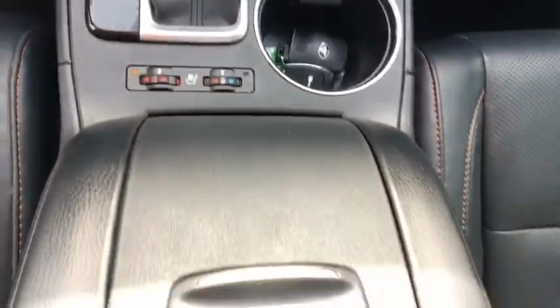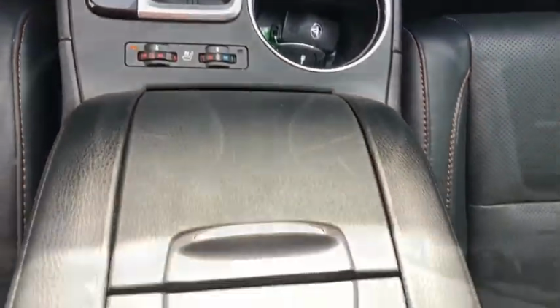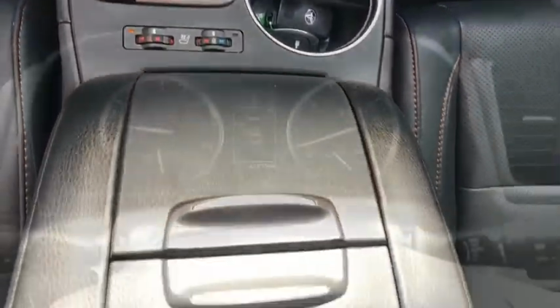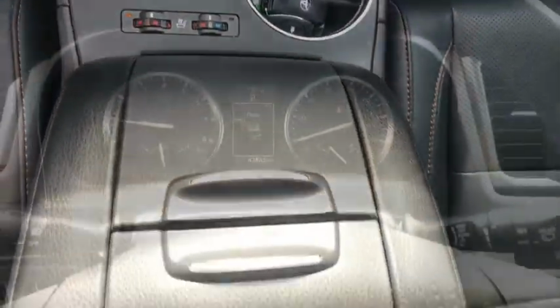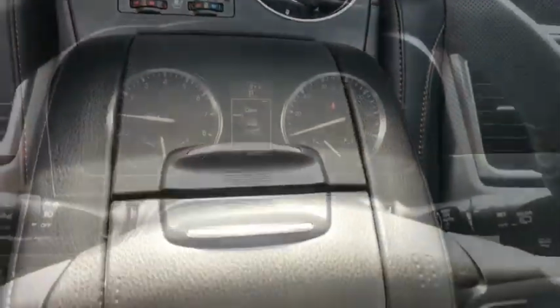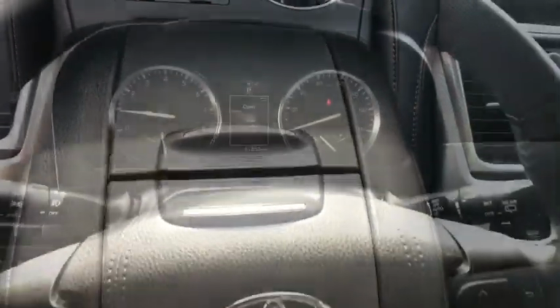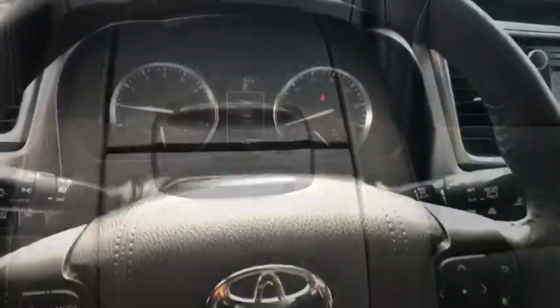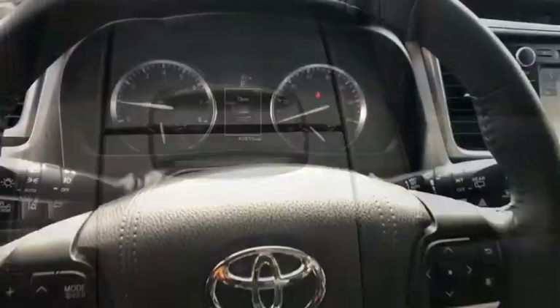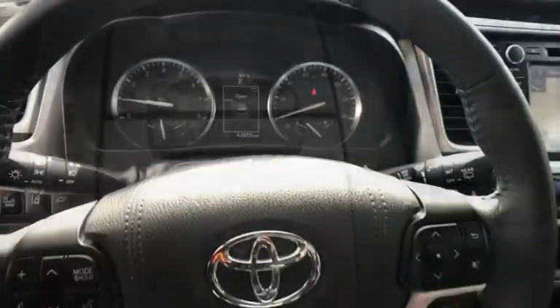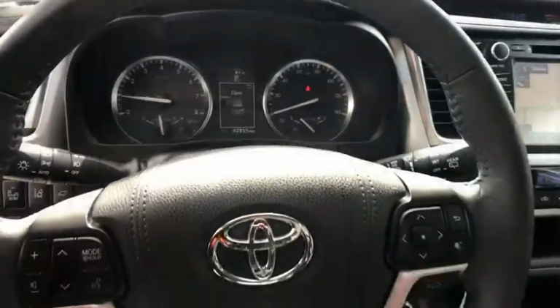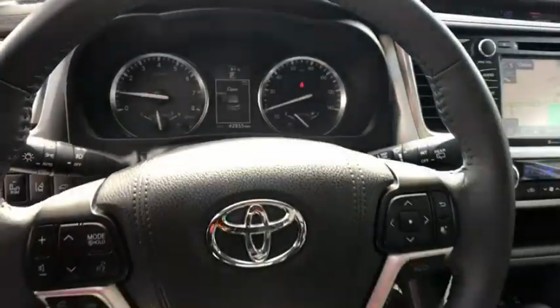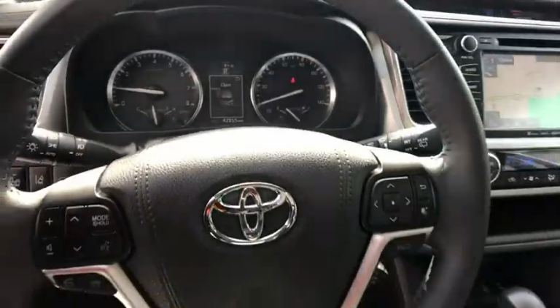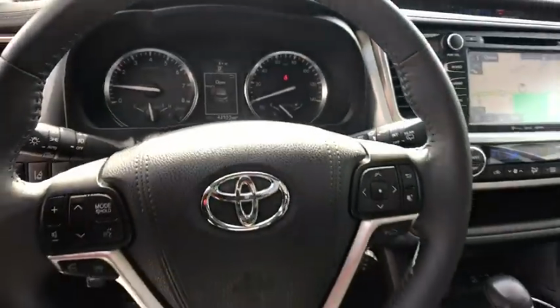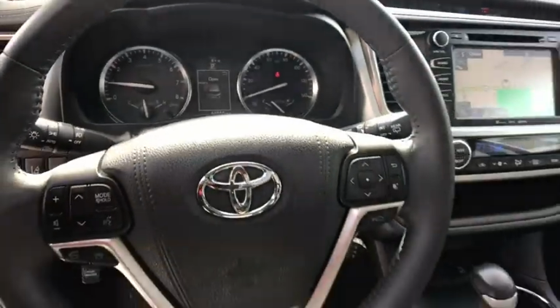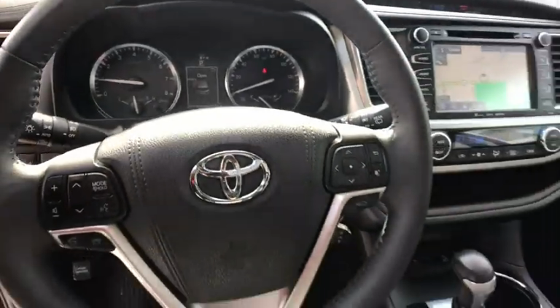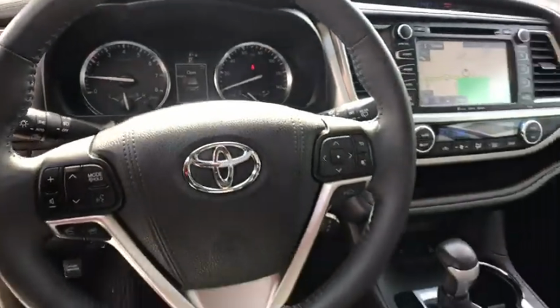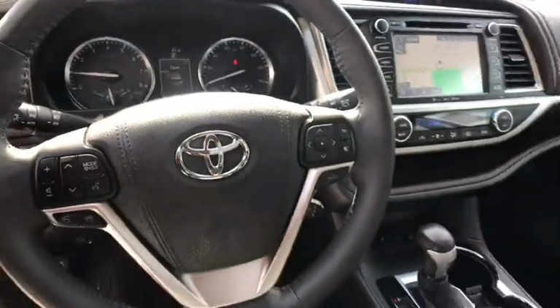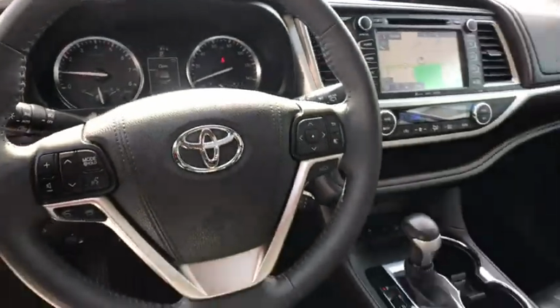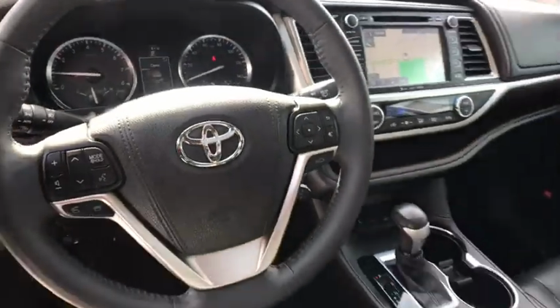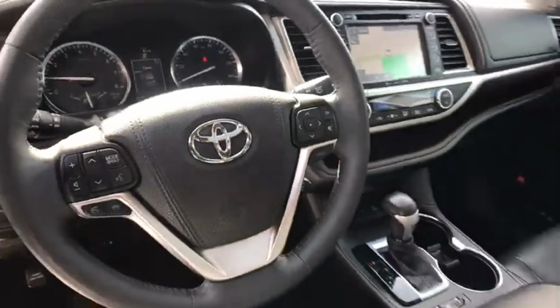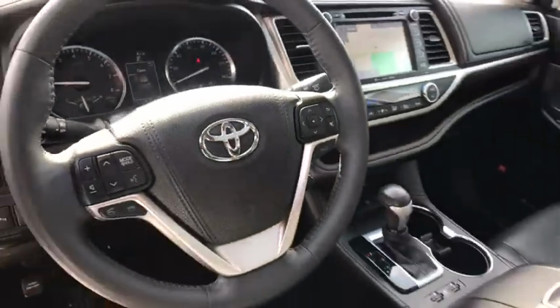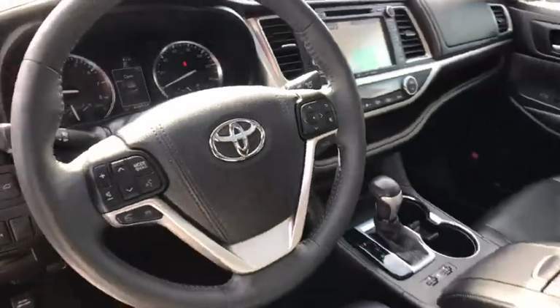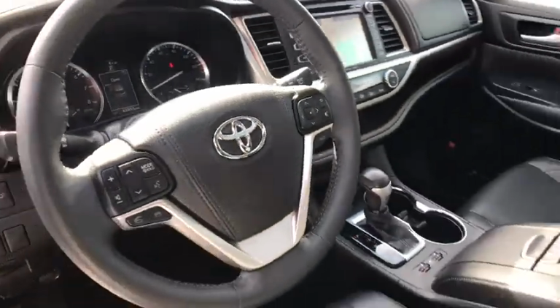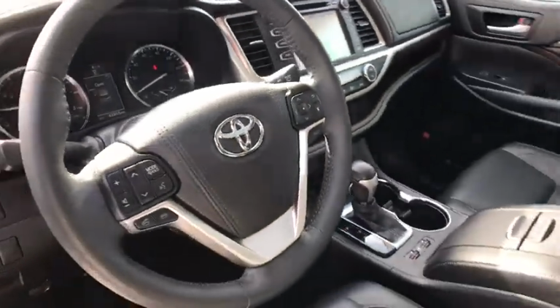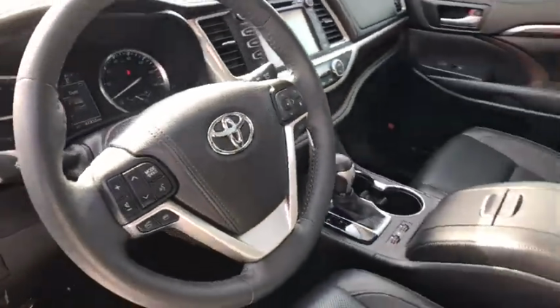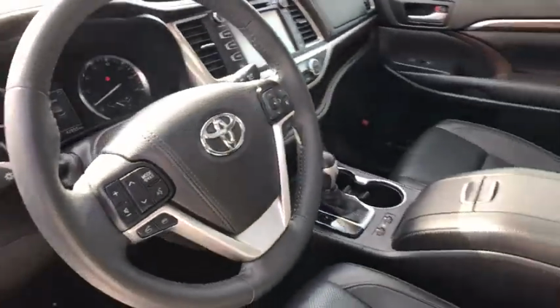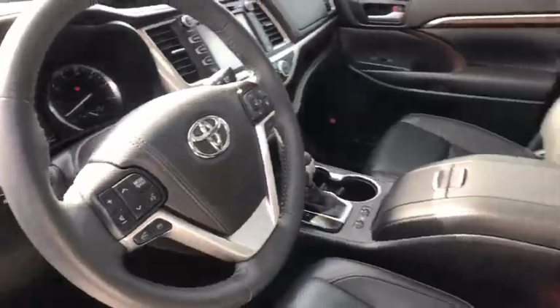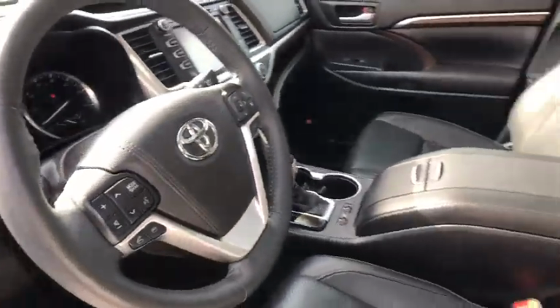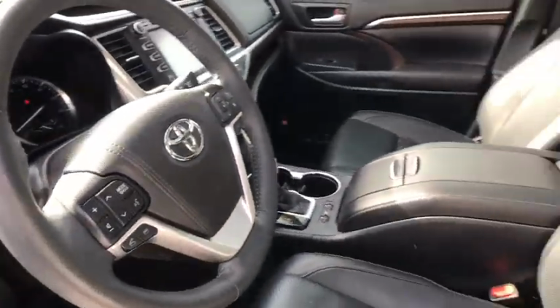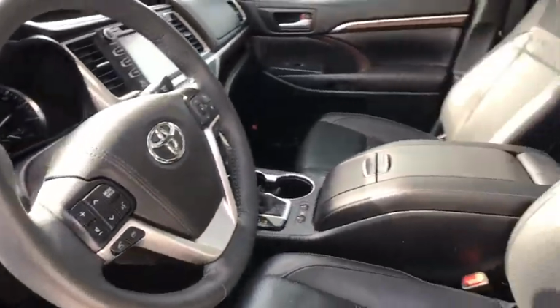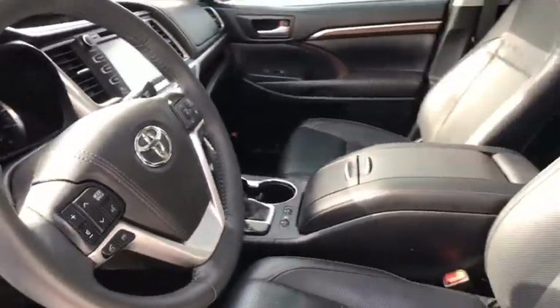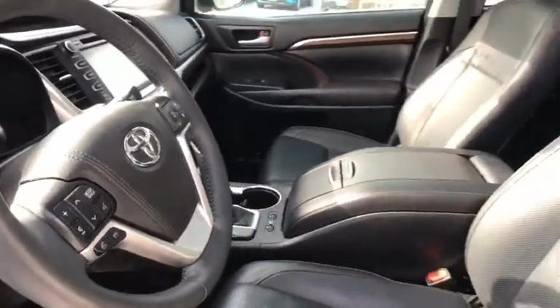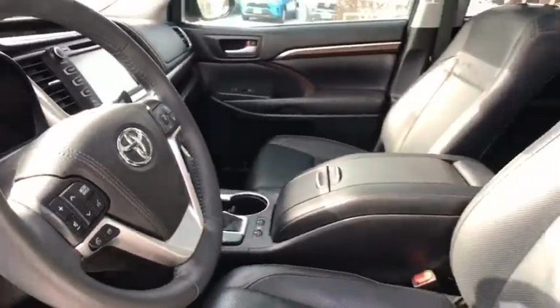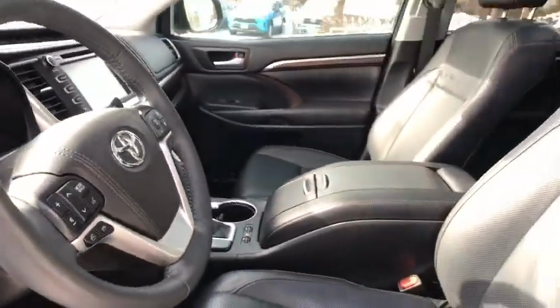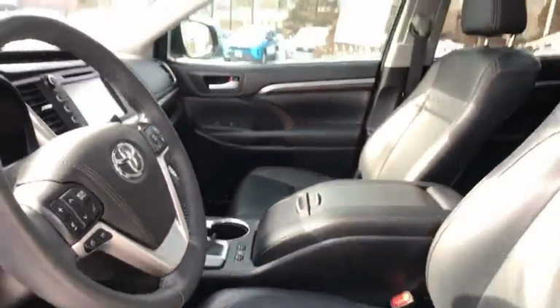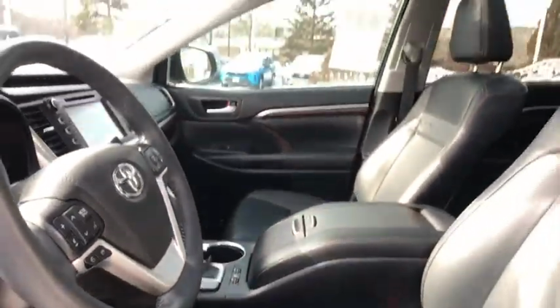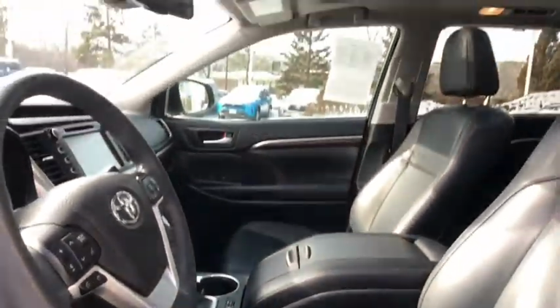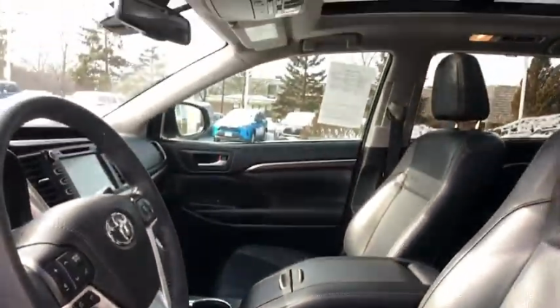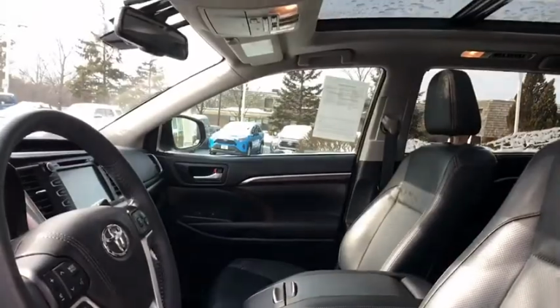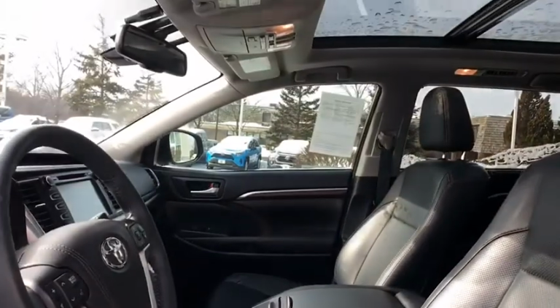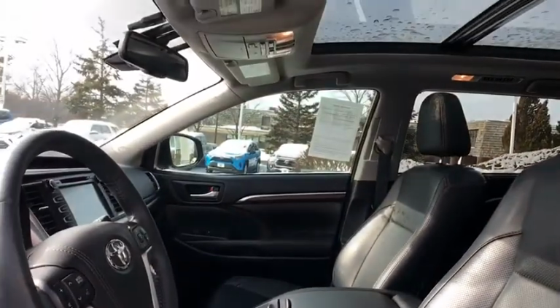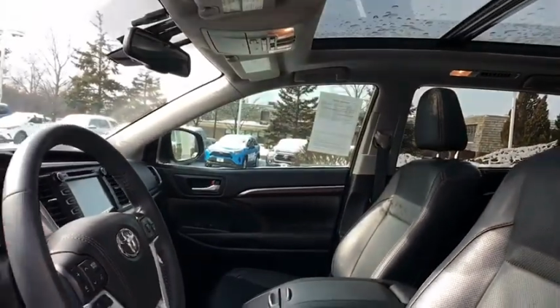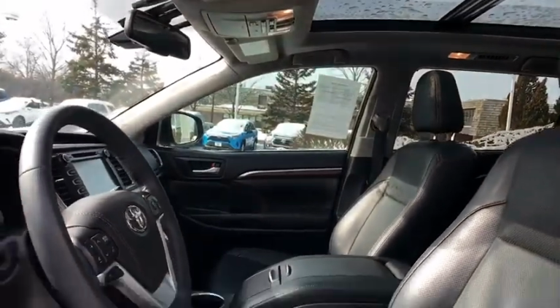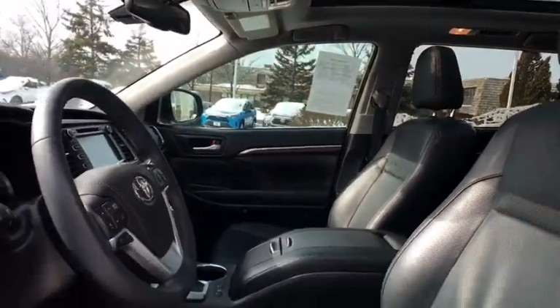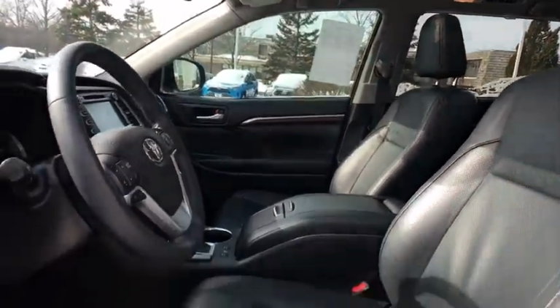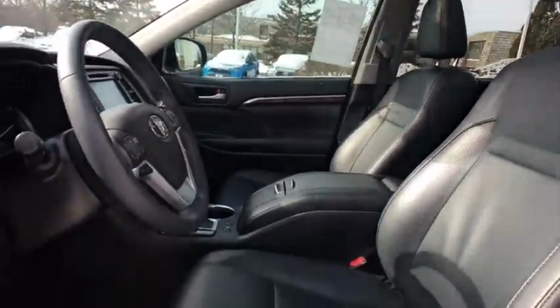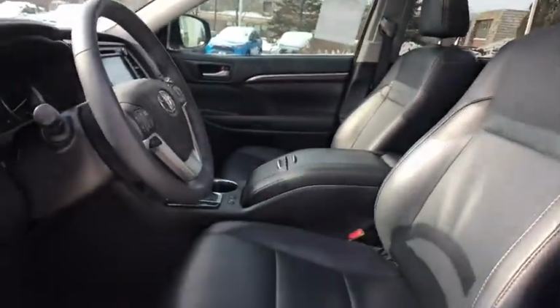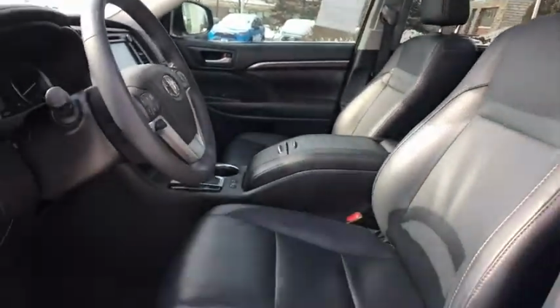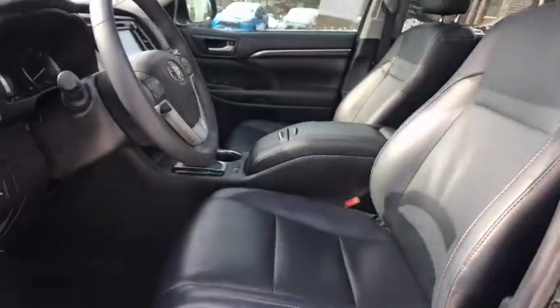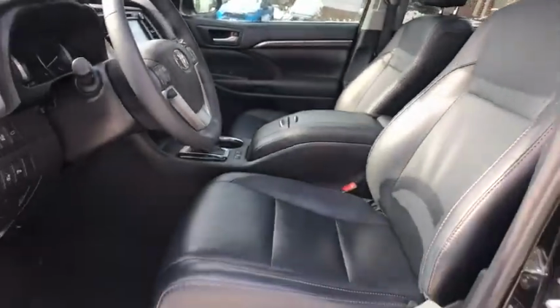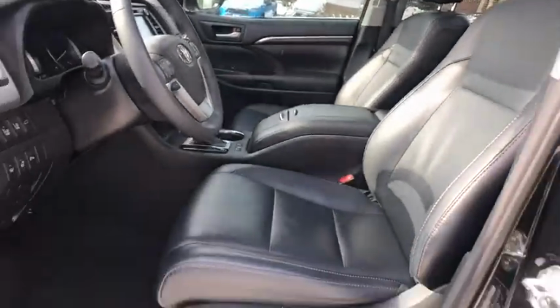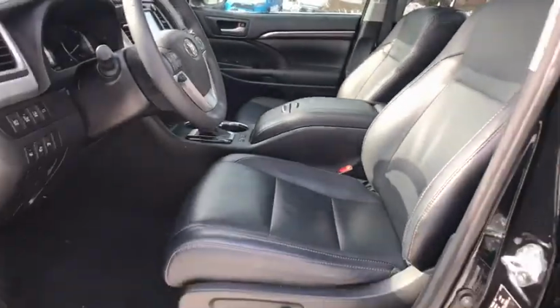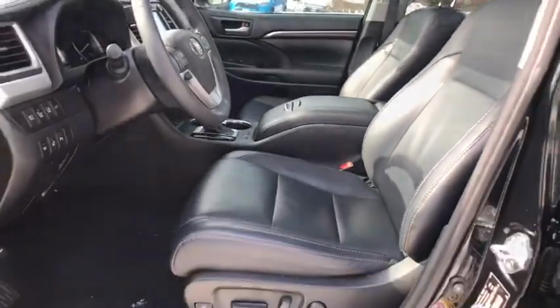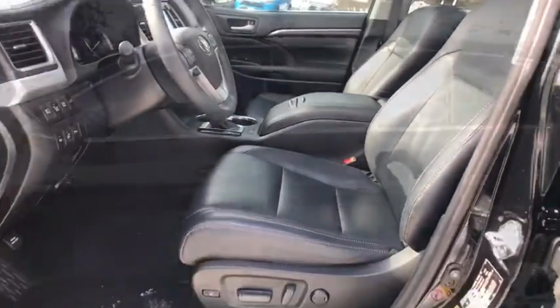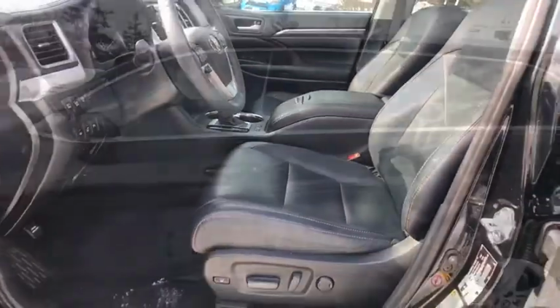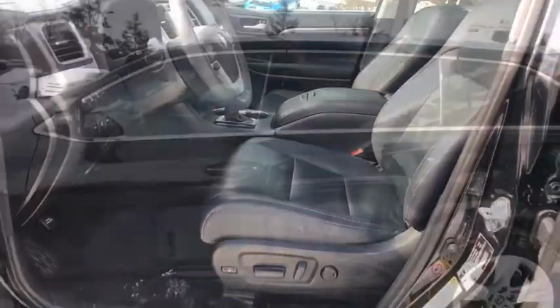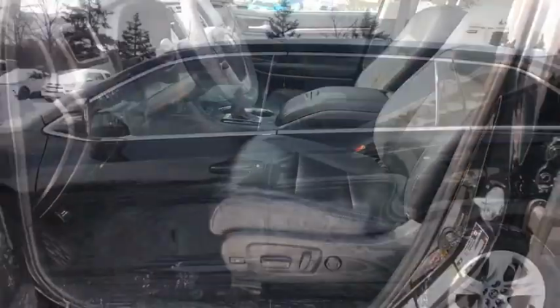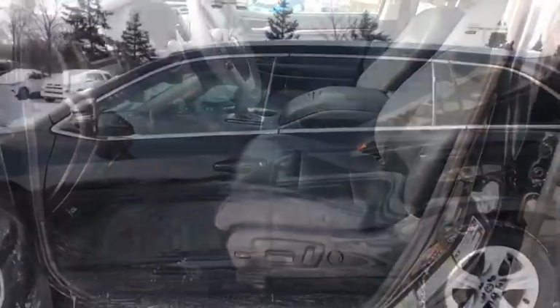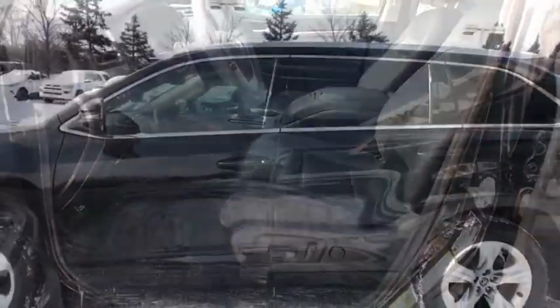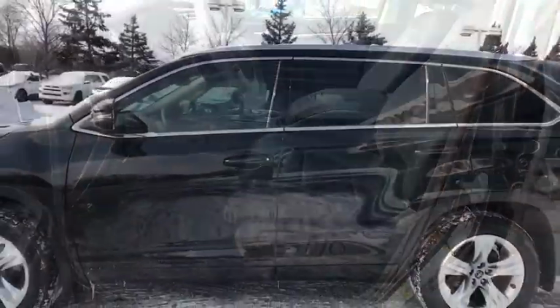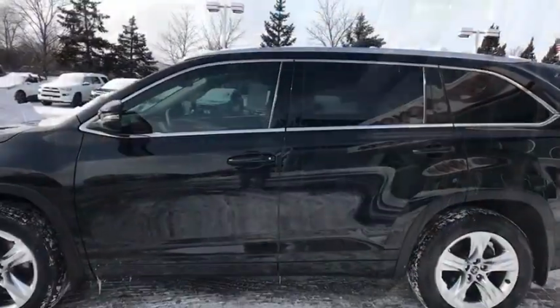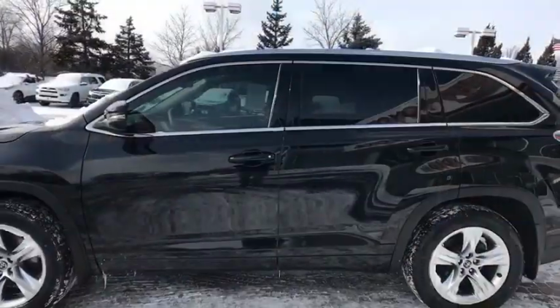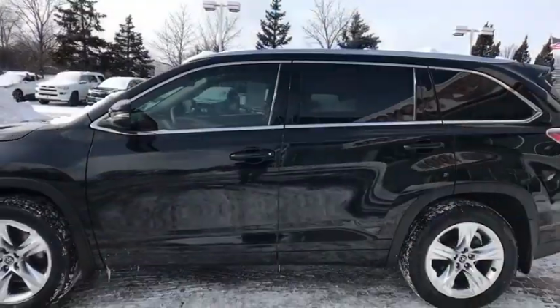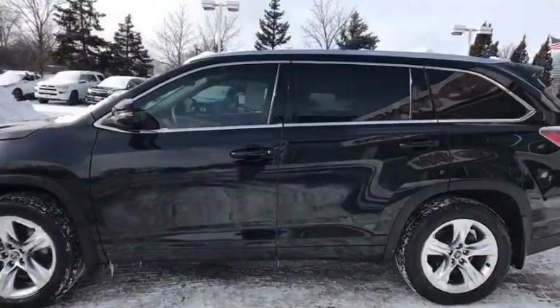Bluetooth, dual airbags, leather-wrapped steering wheel, power steering, adjustable steering wheel, four-wheel disc brake, cruise control.